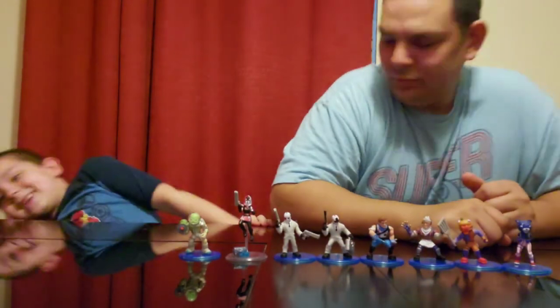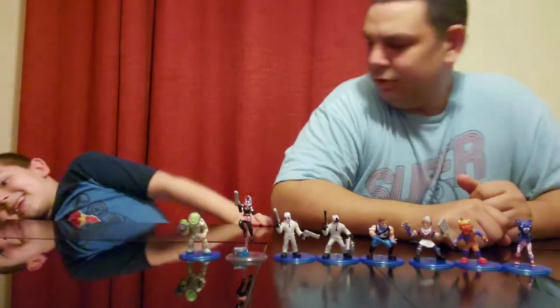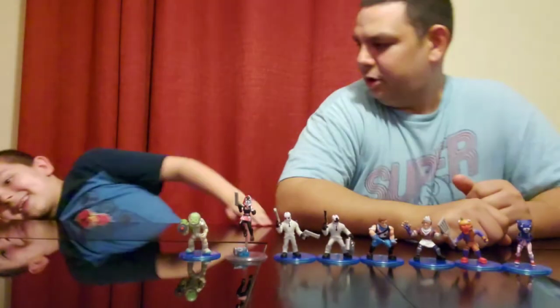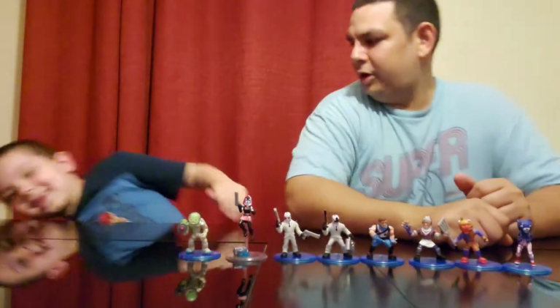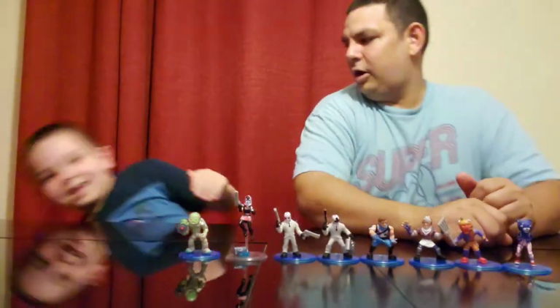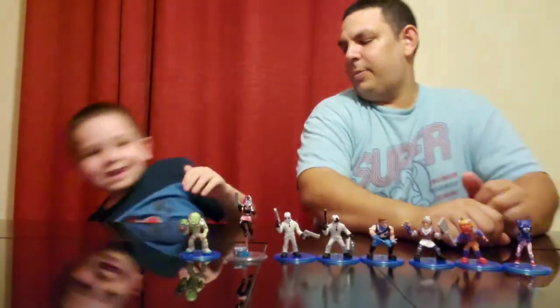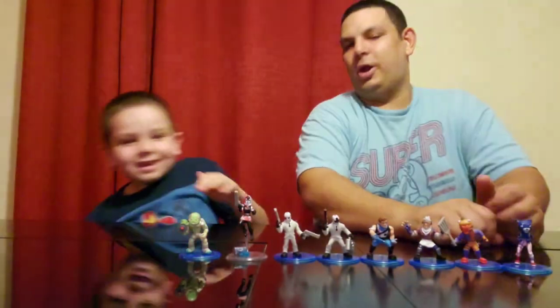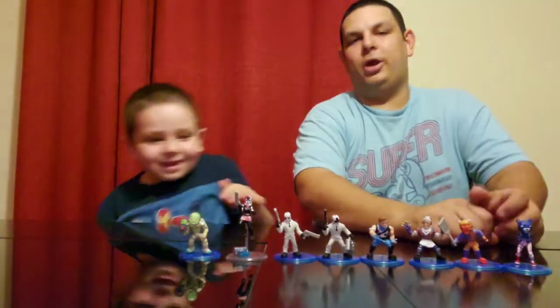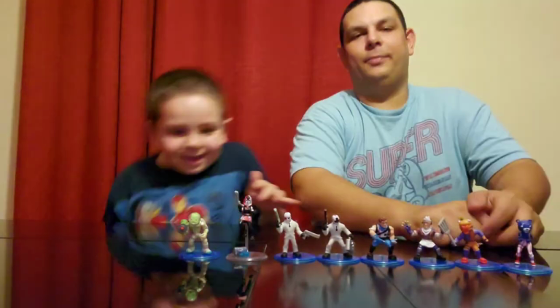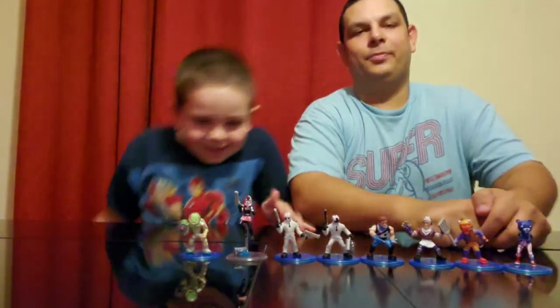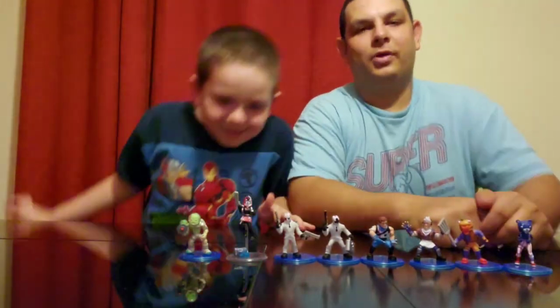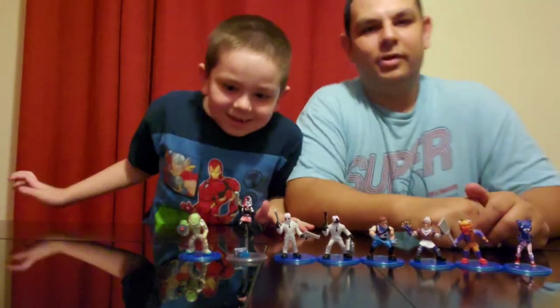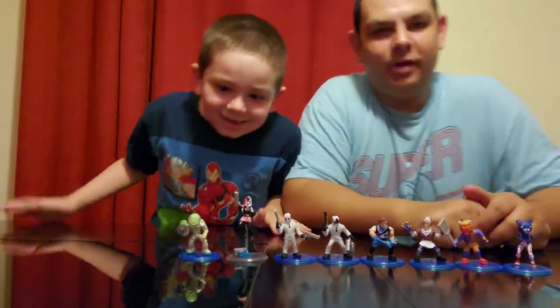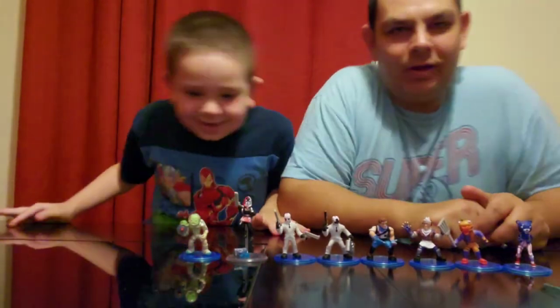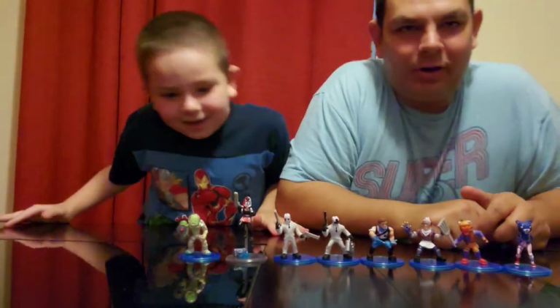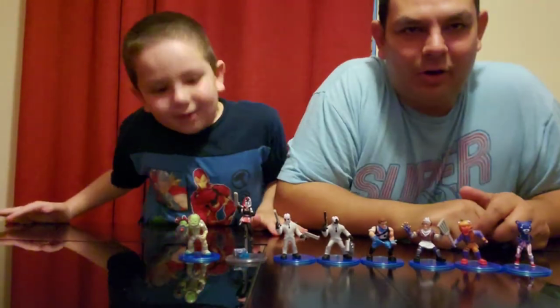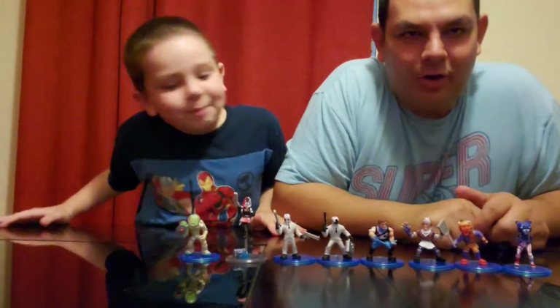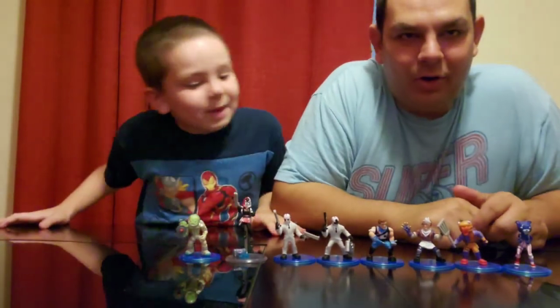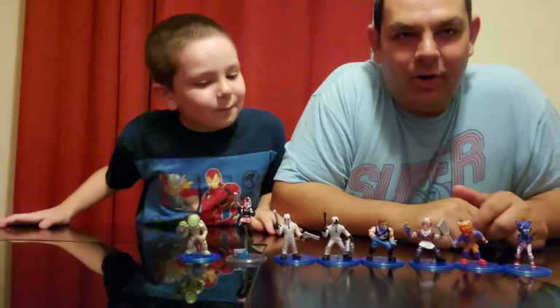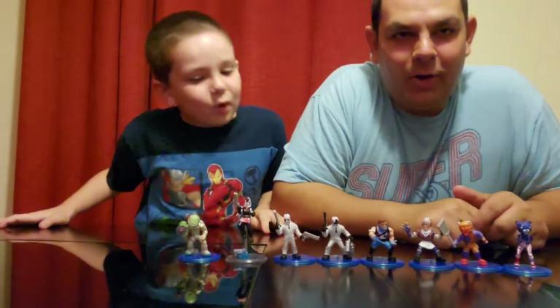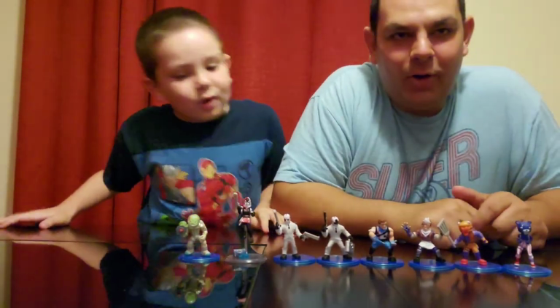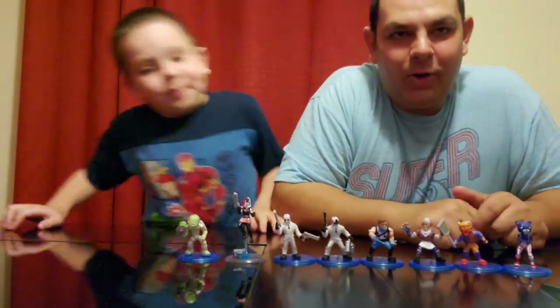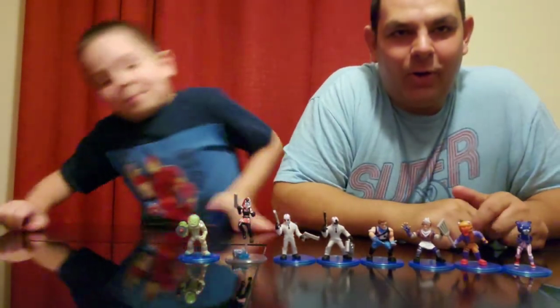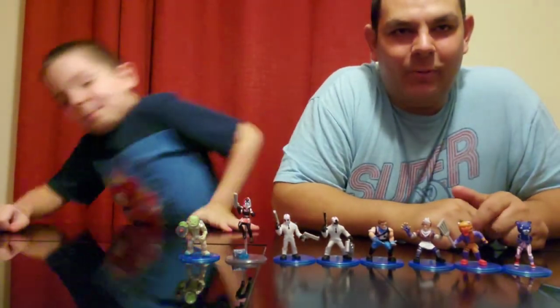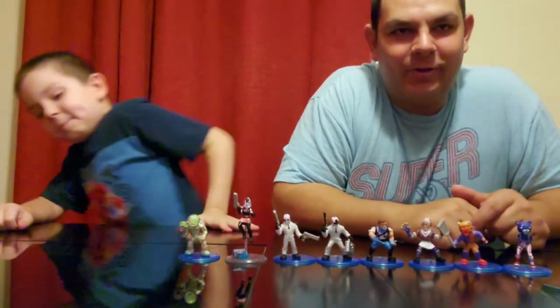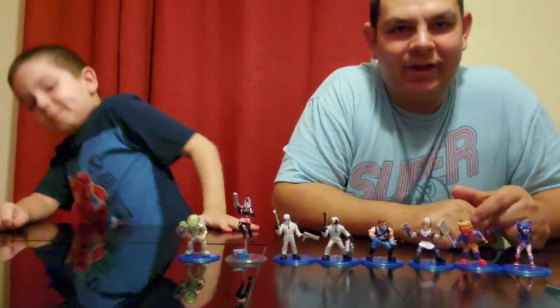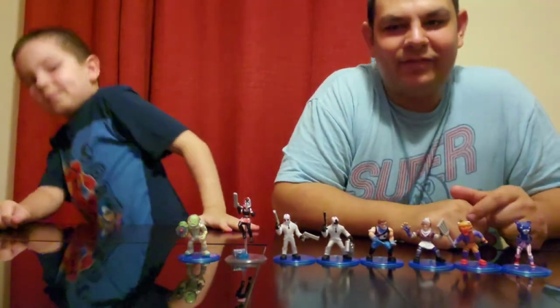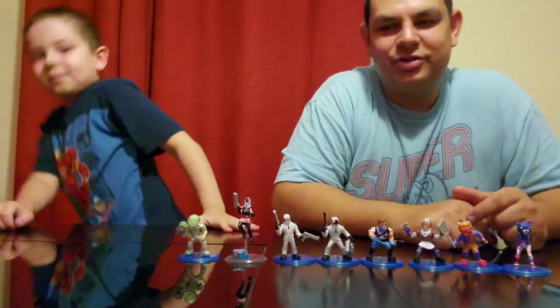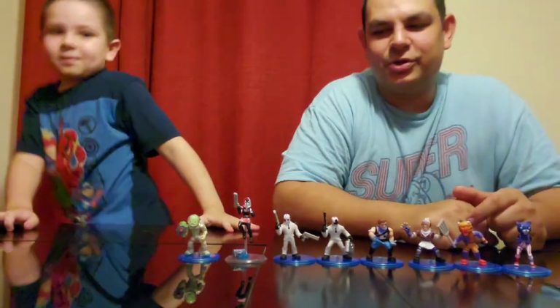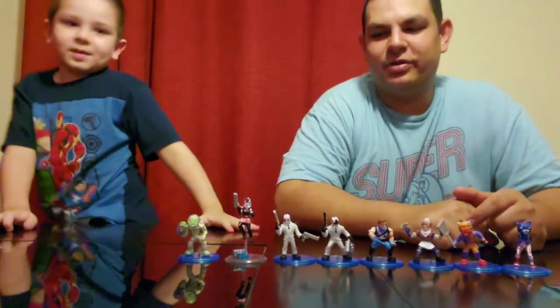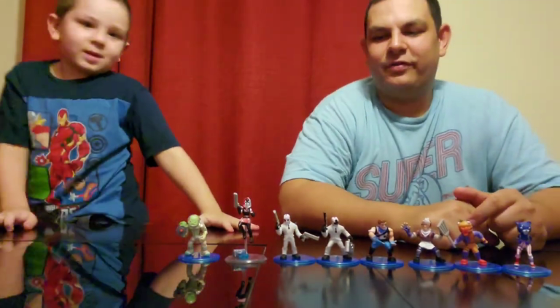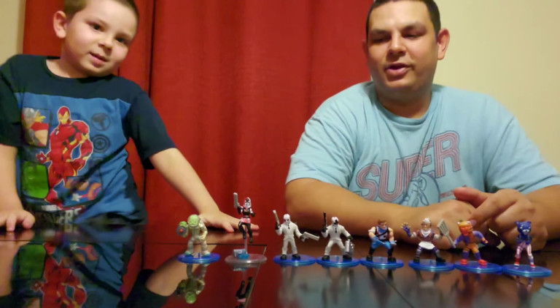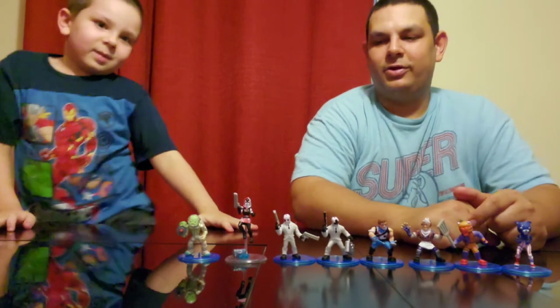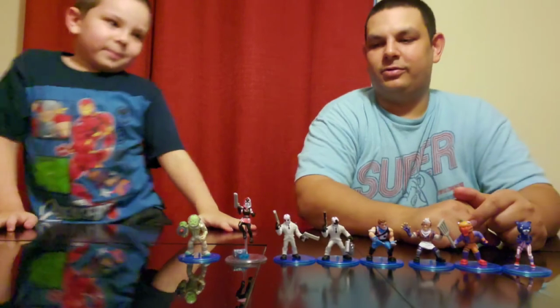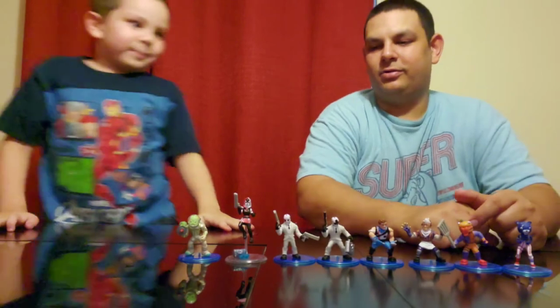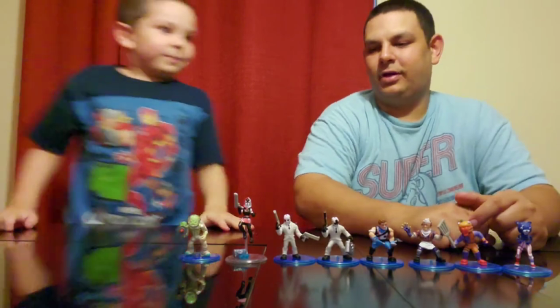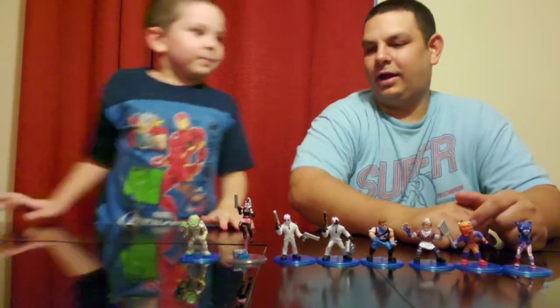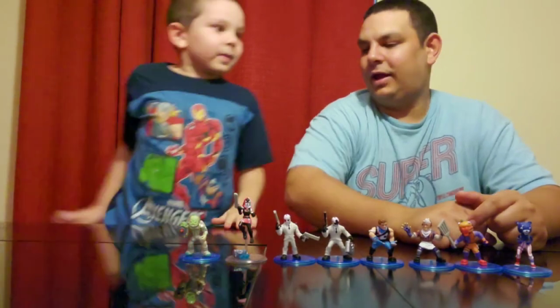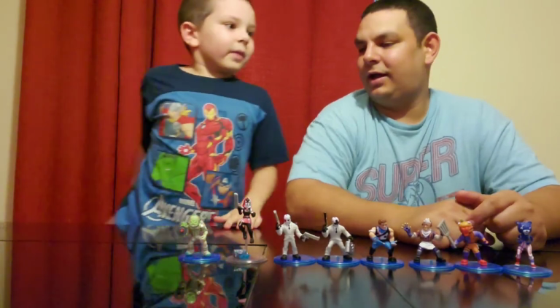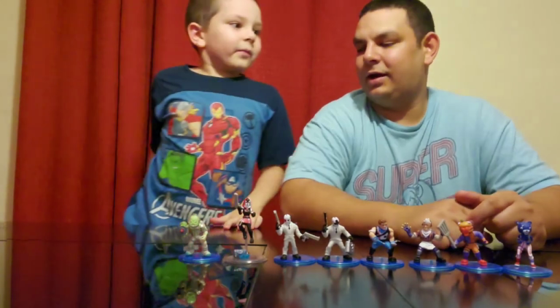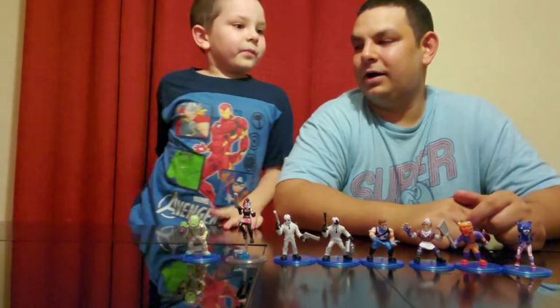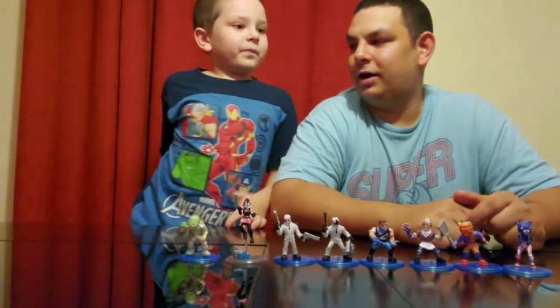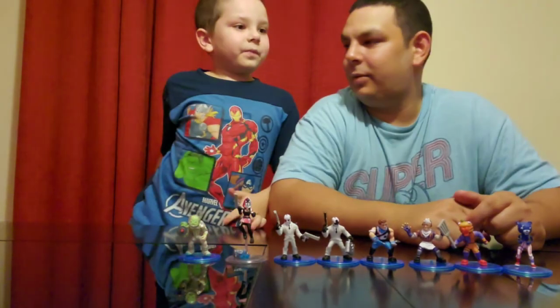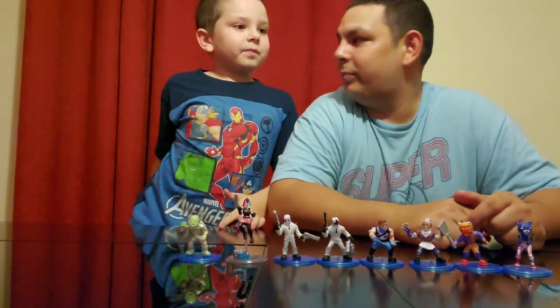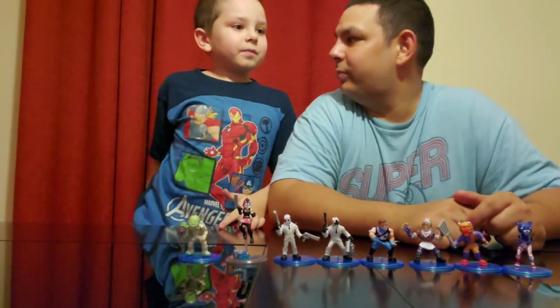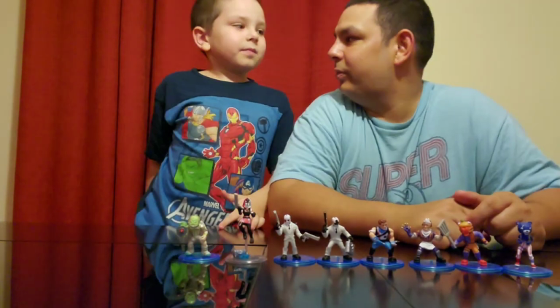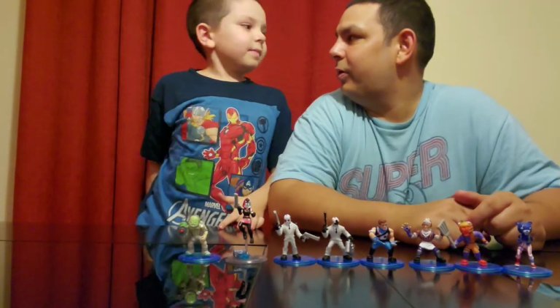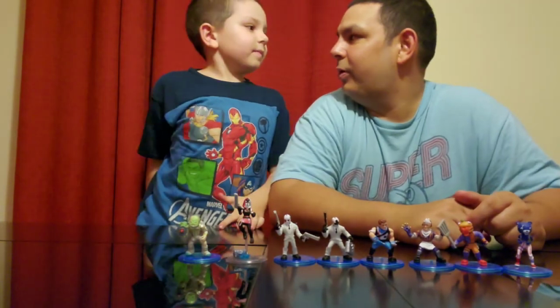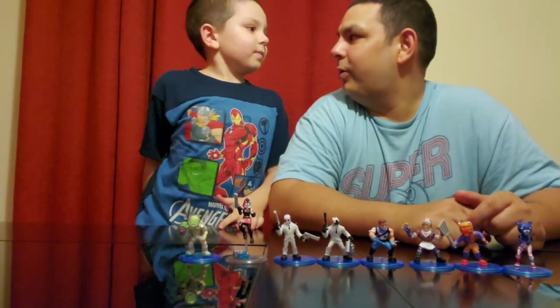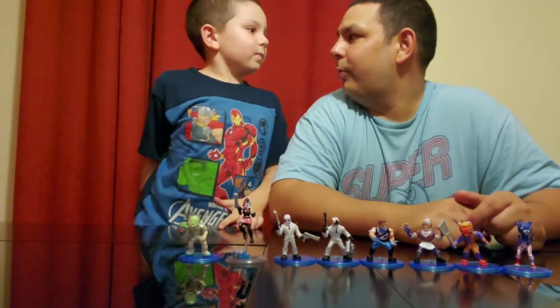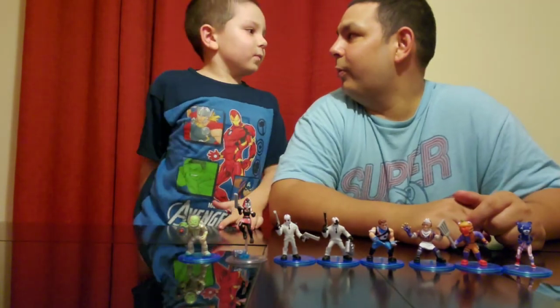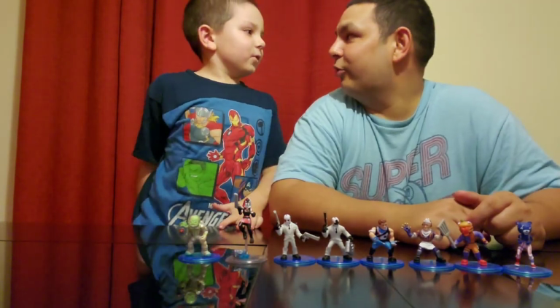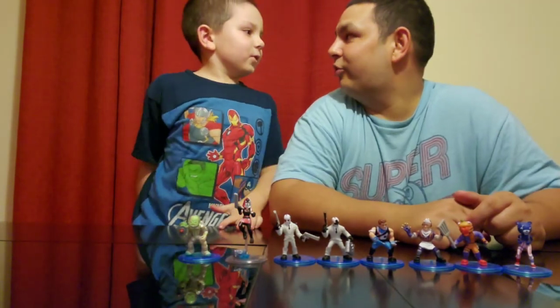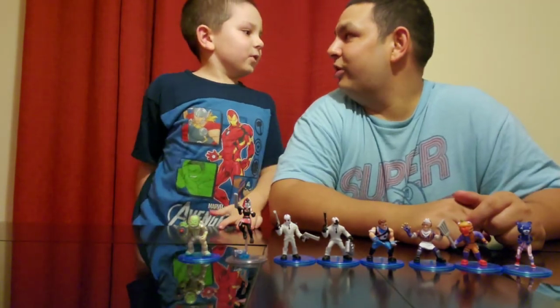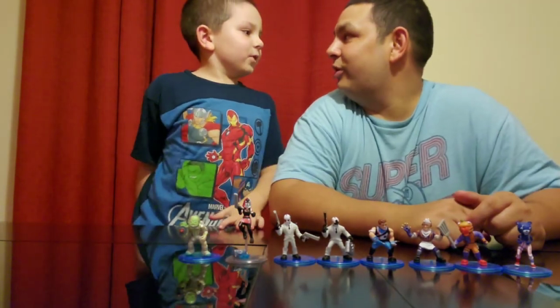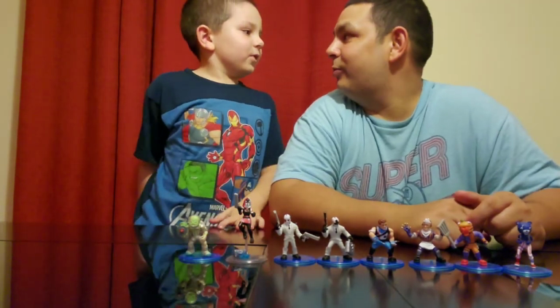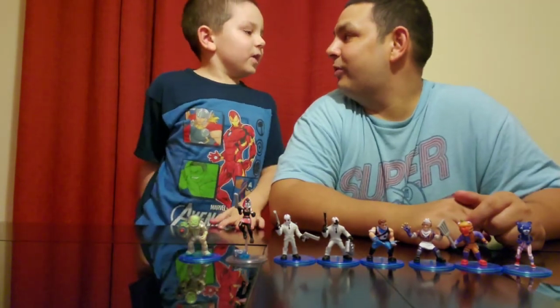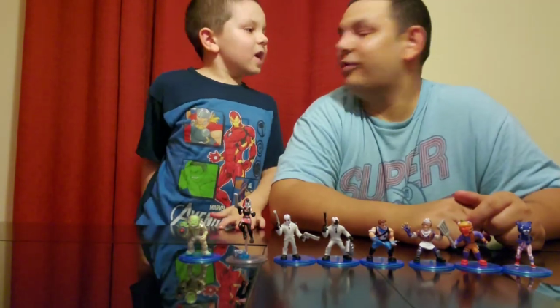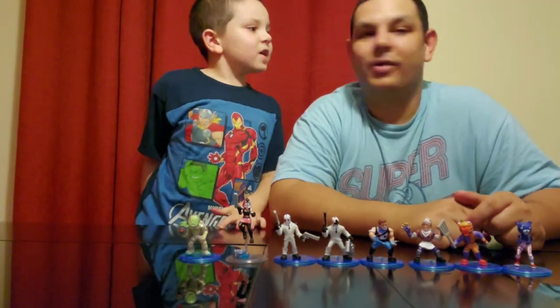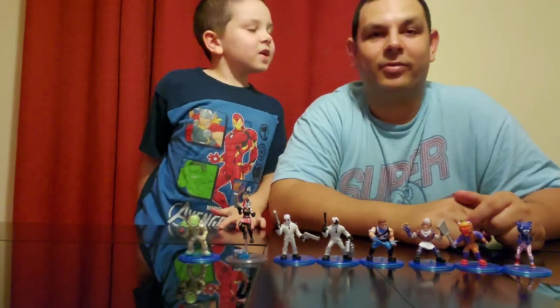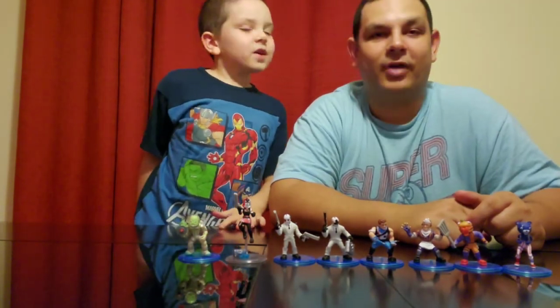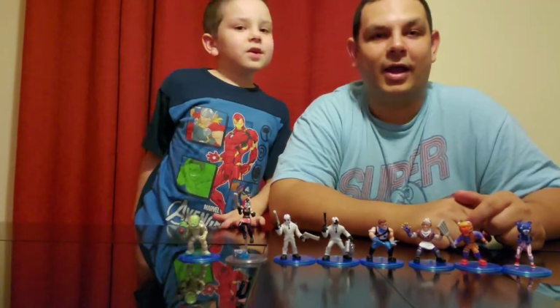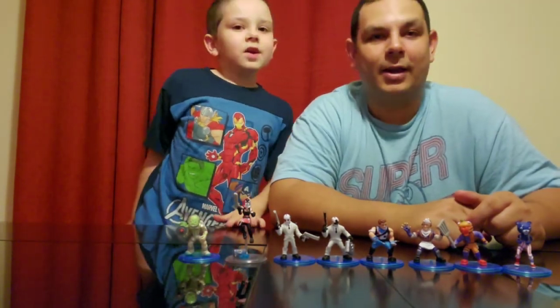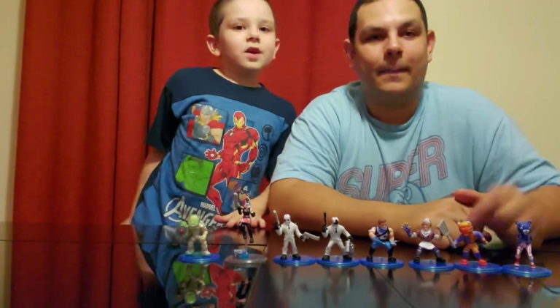Get up here boy — hope you guys enjoyed the video and we'll see you on the flip side!